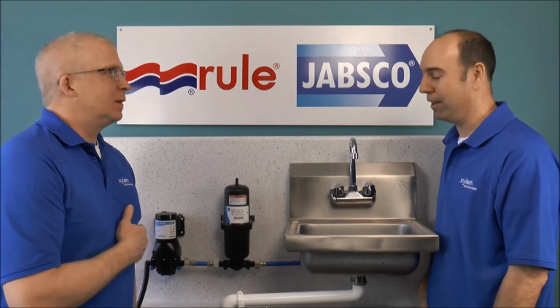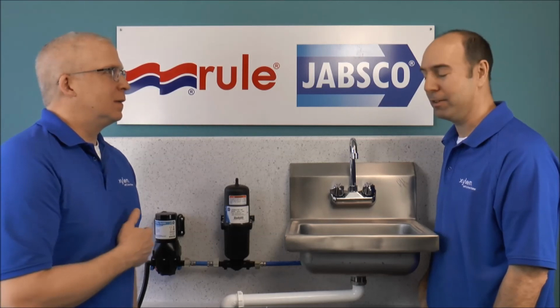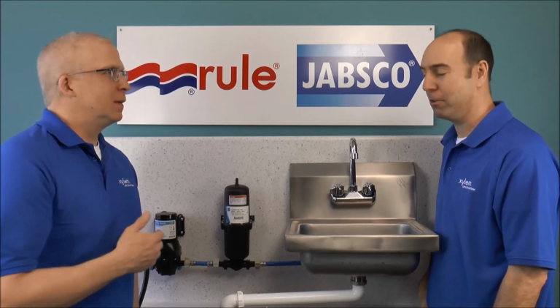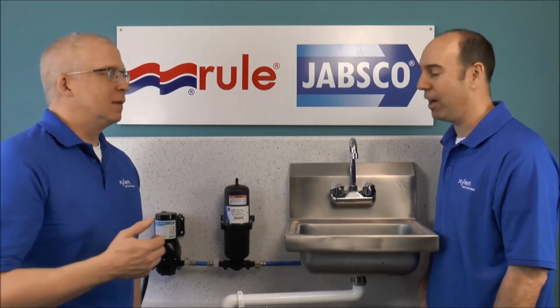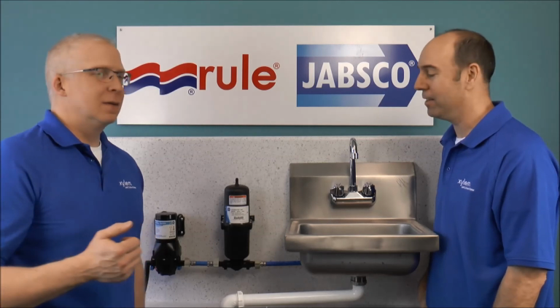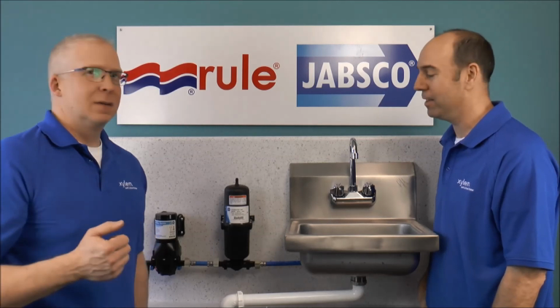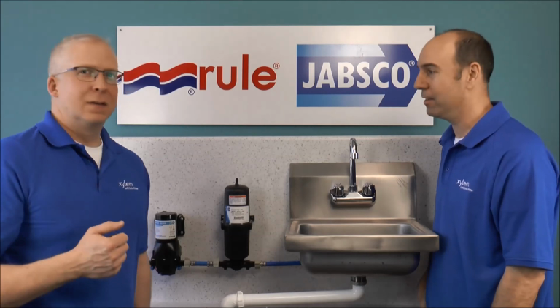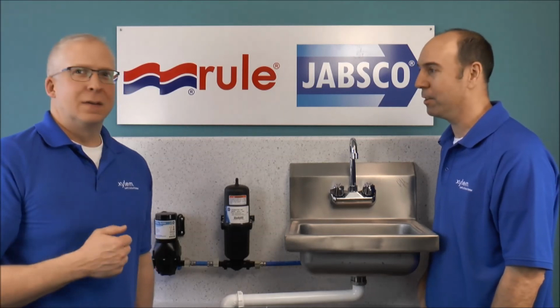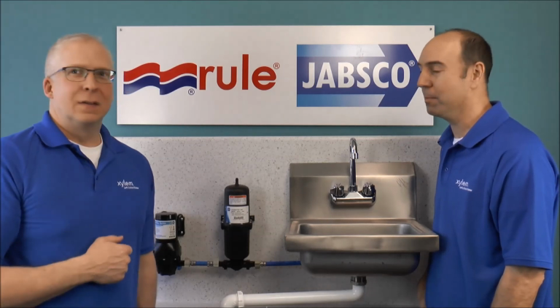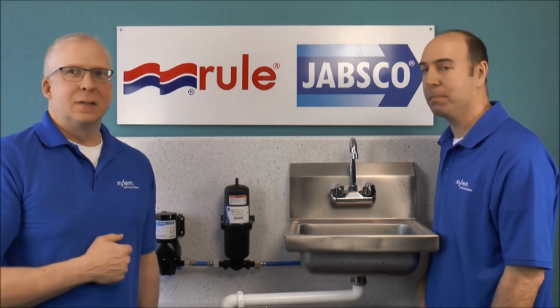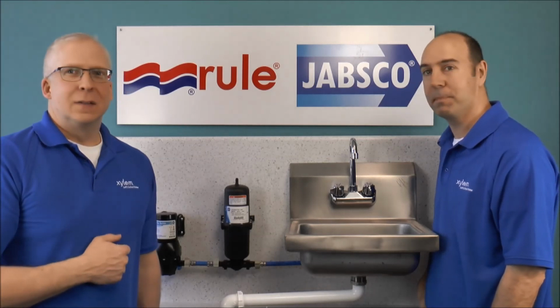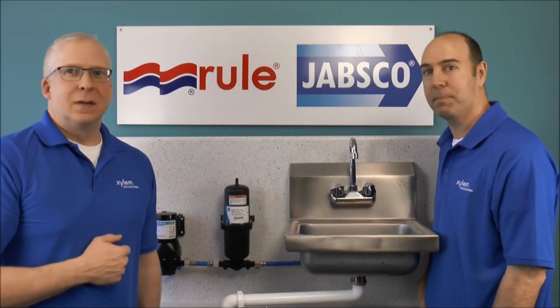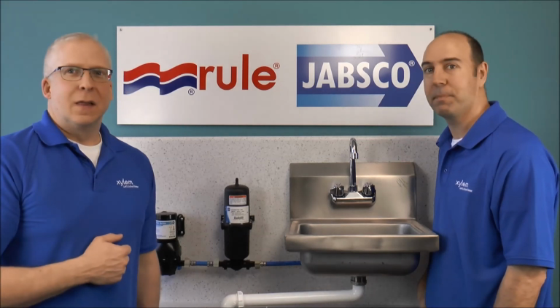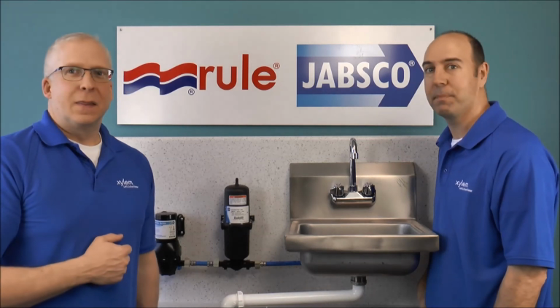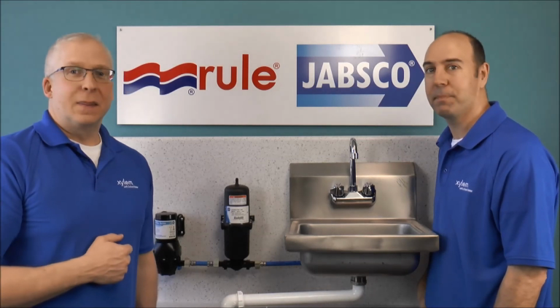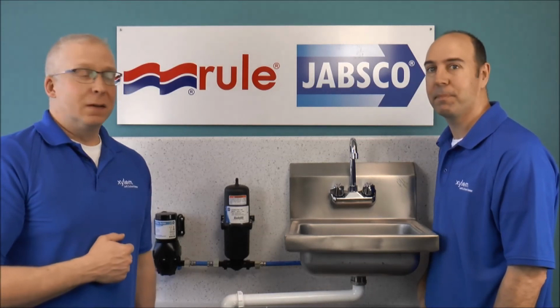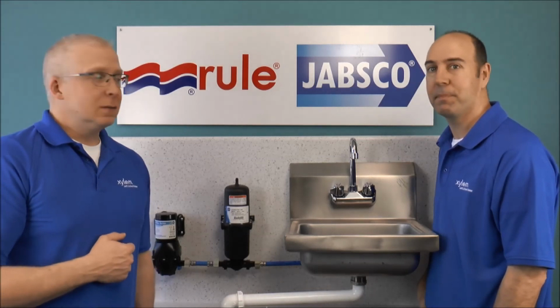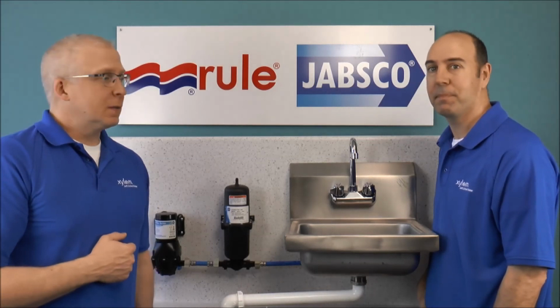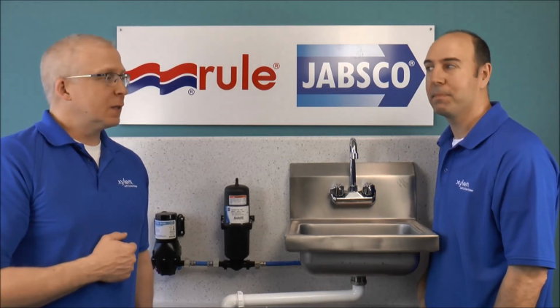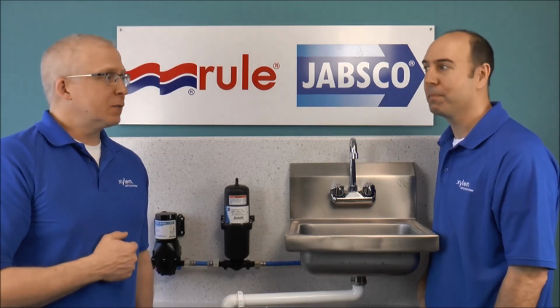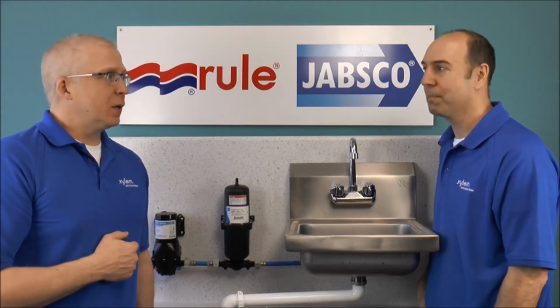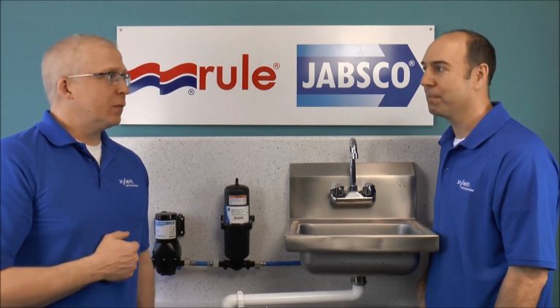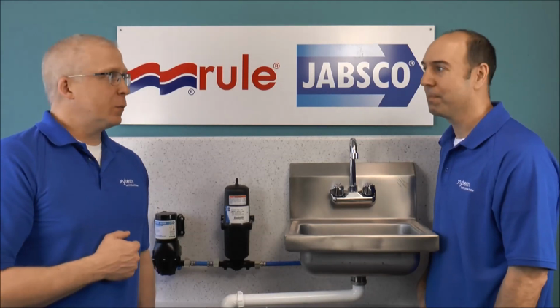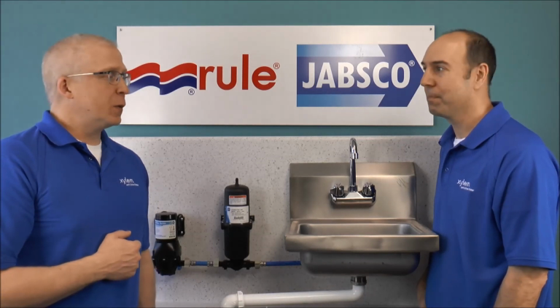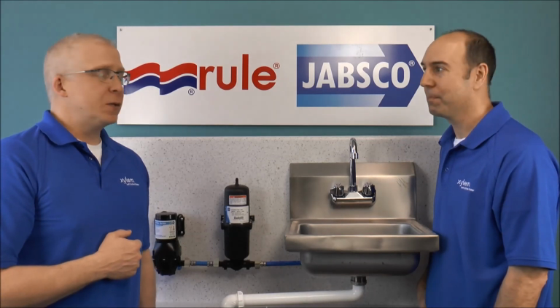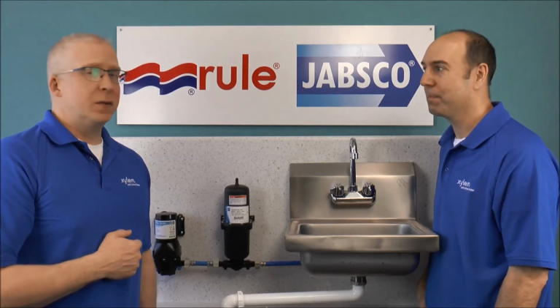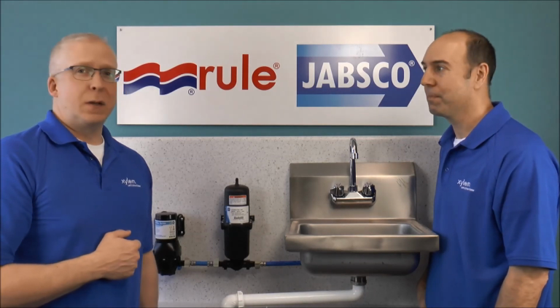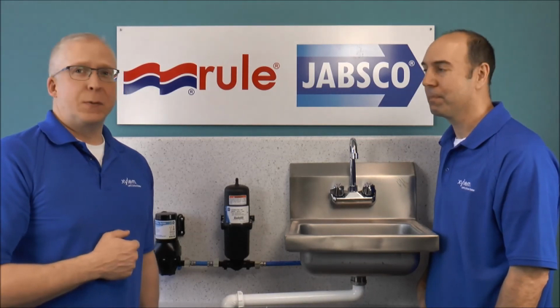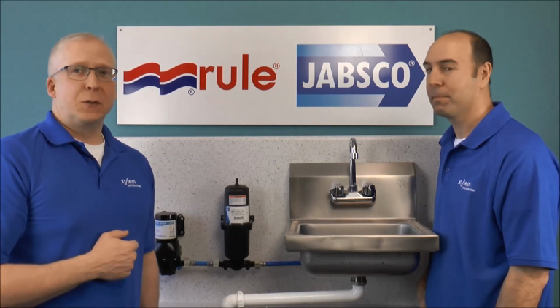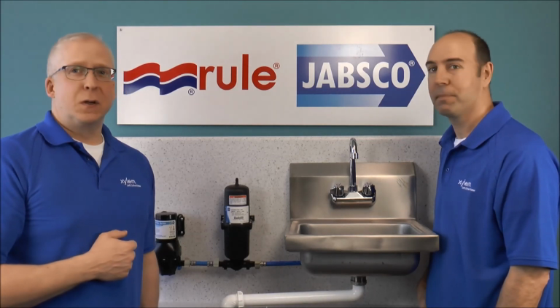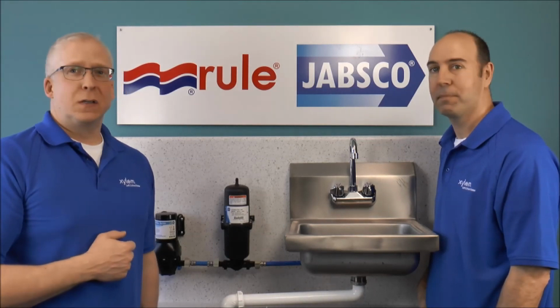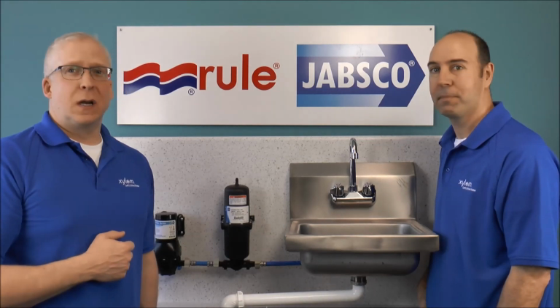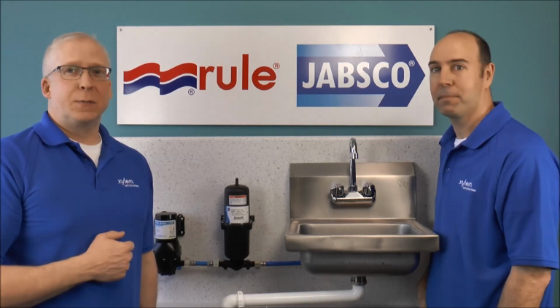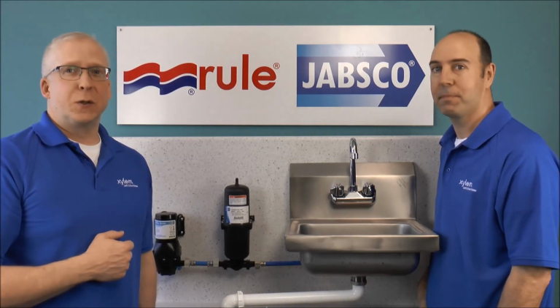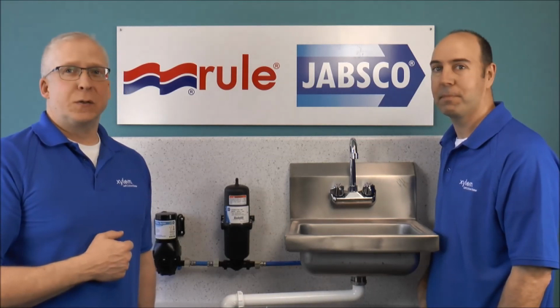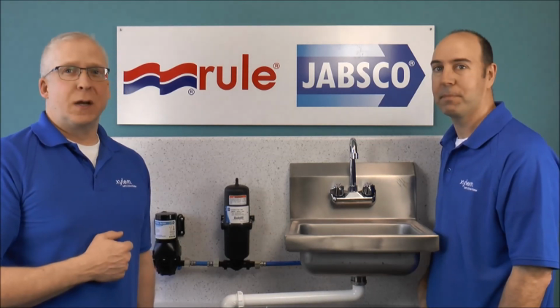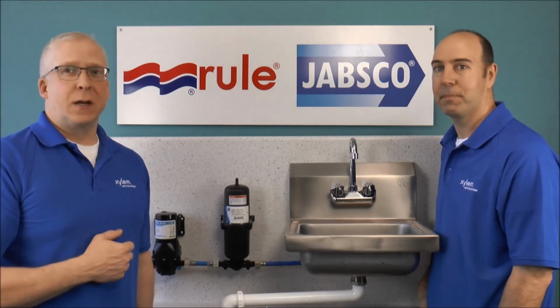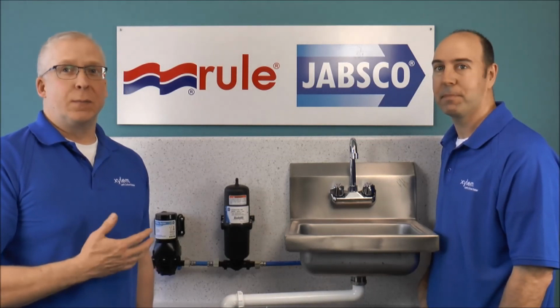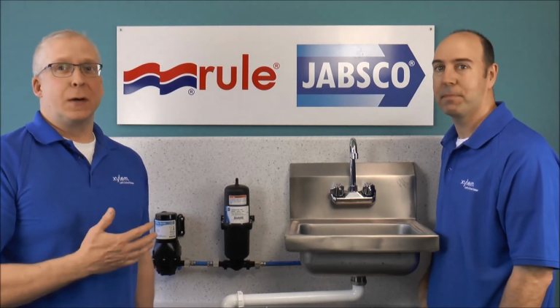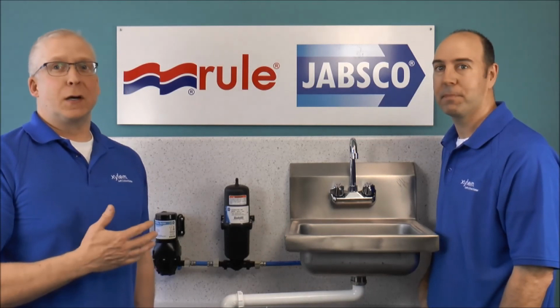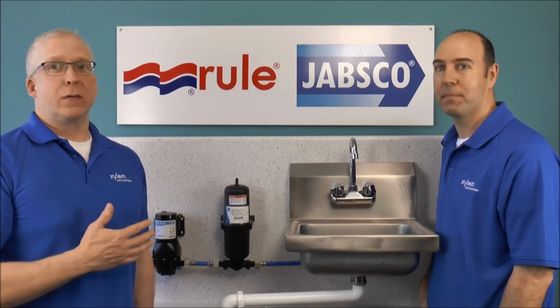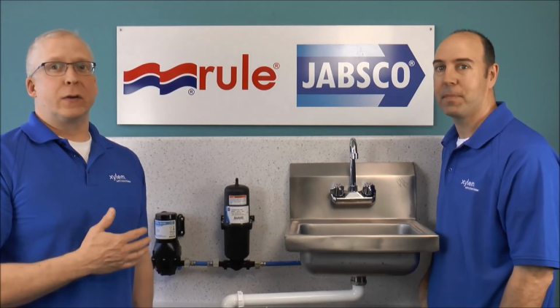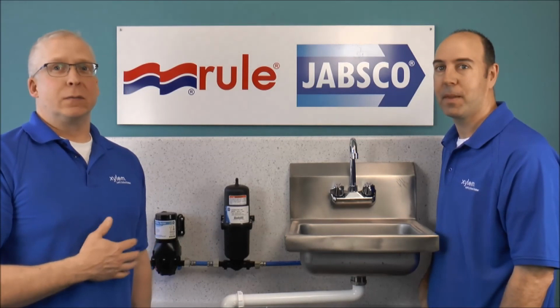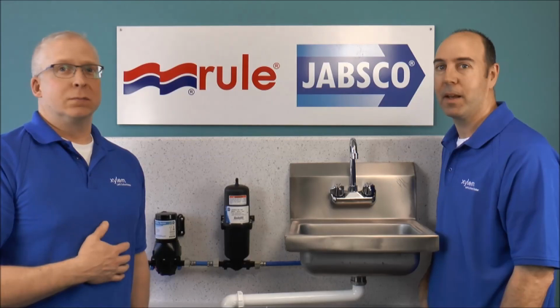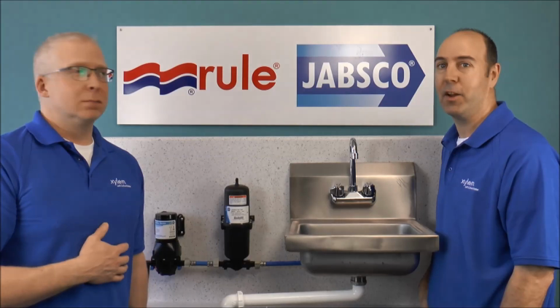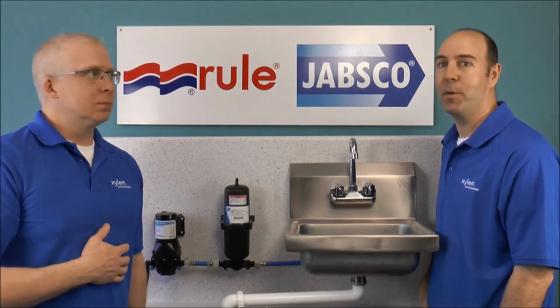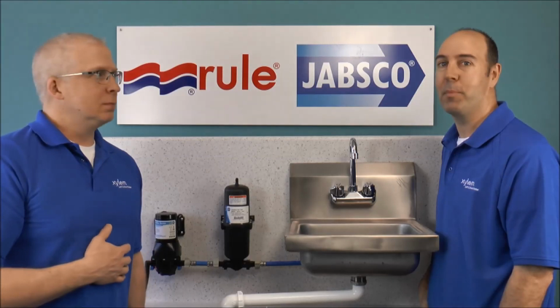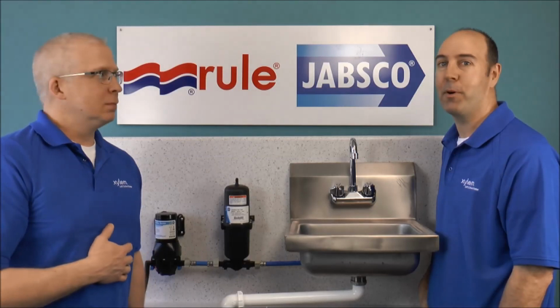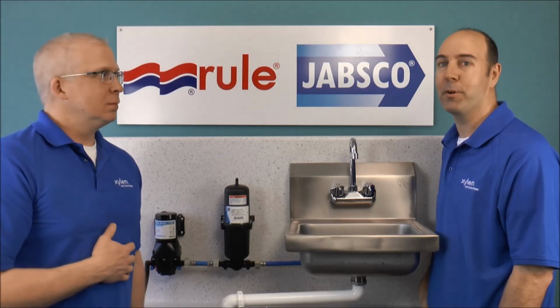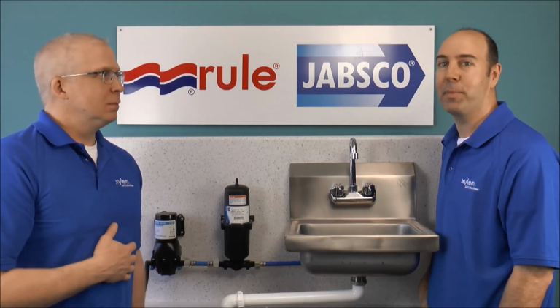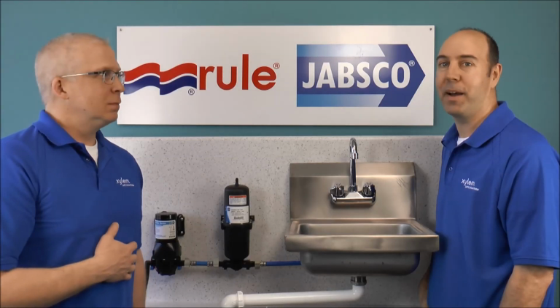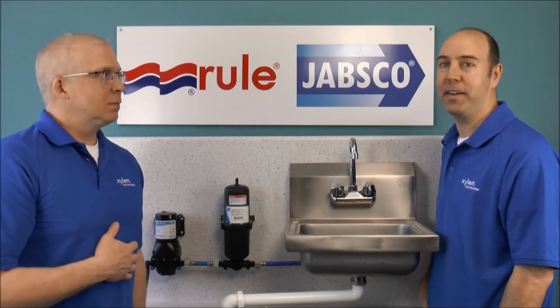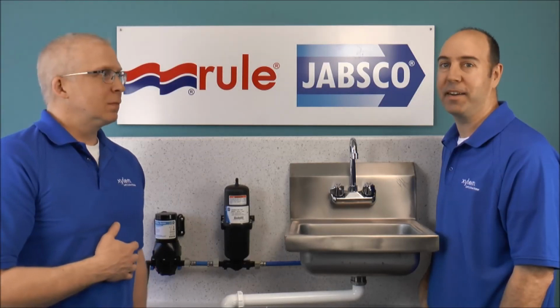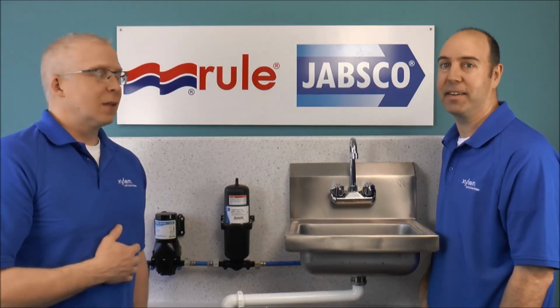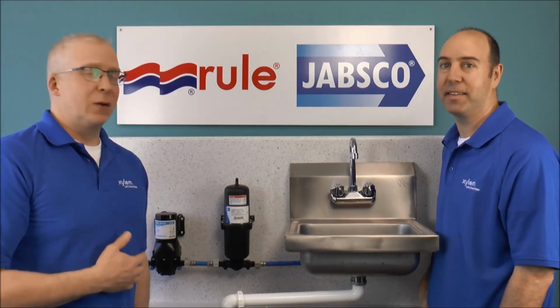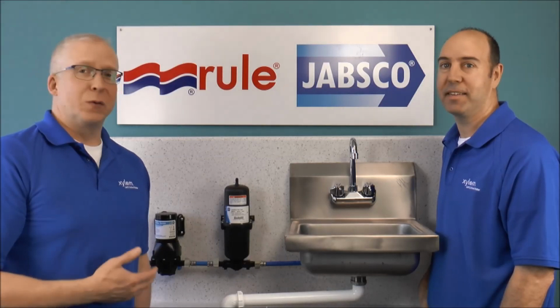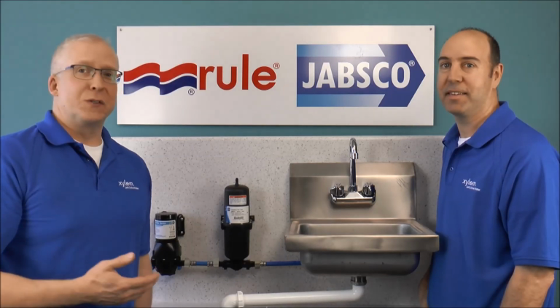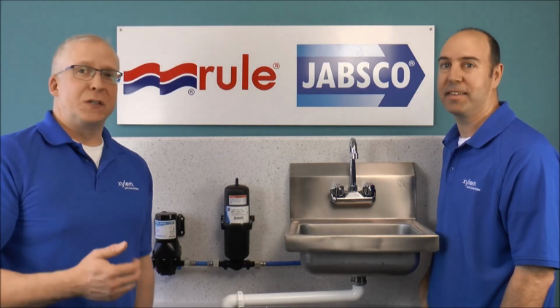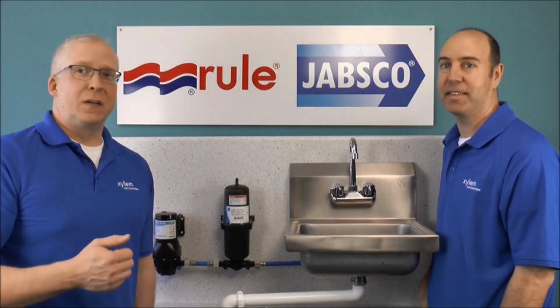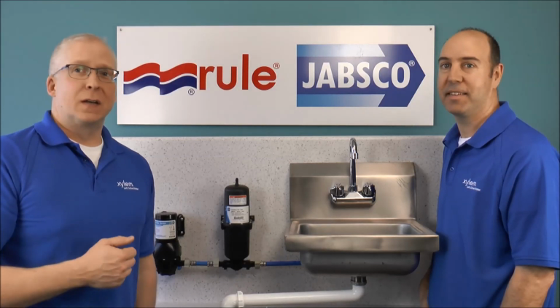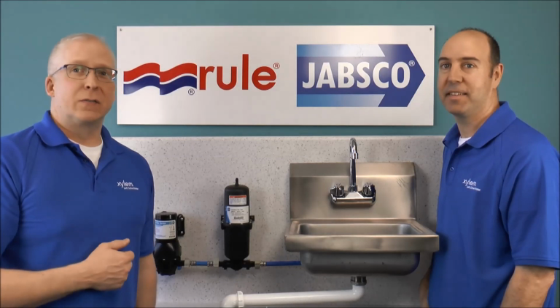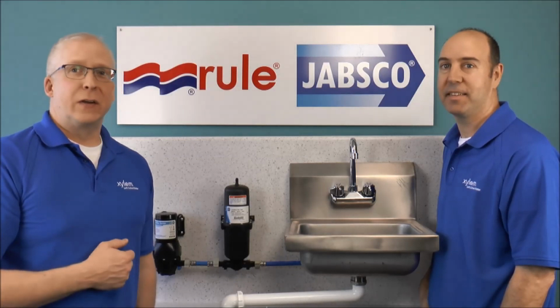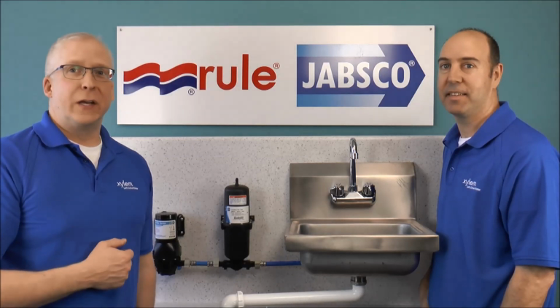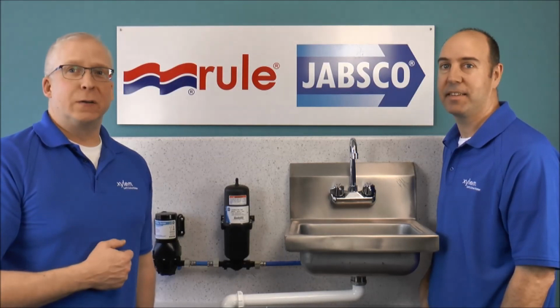That's a great system. Thanks a lot for watching this episode of Jabsco Tech. I'm Mike Irving, and I'm Paul Campagna. We'll see you in the next video.